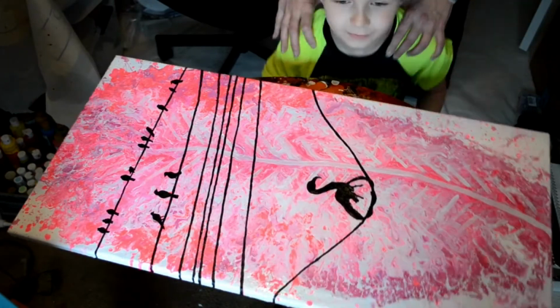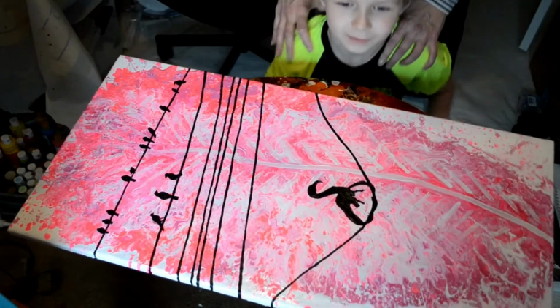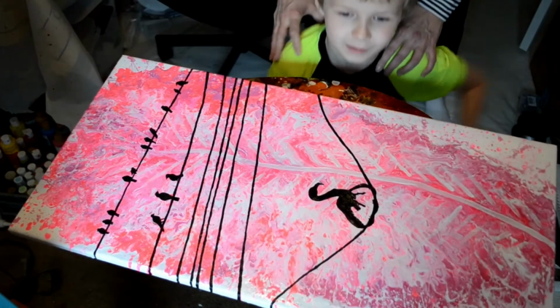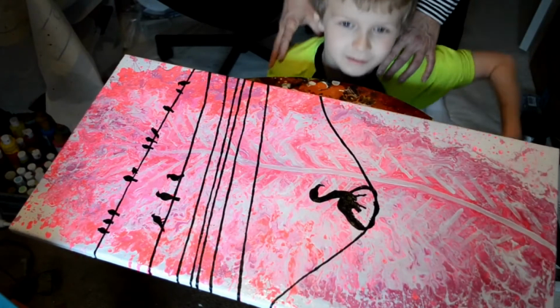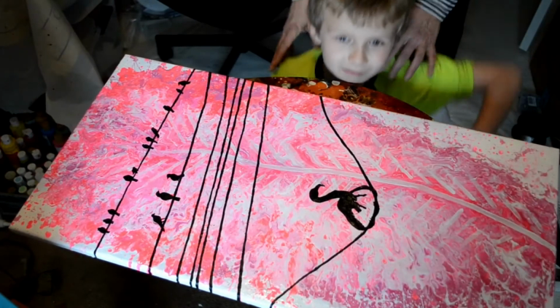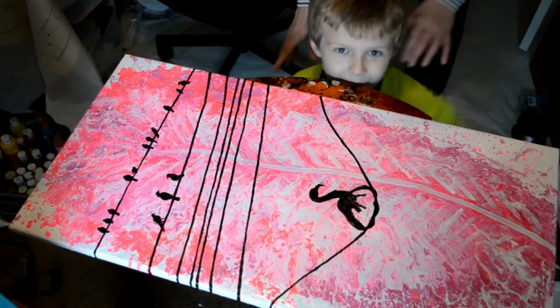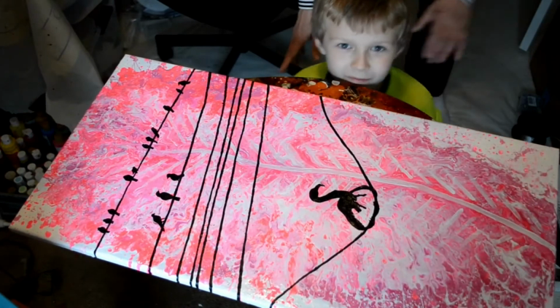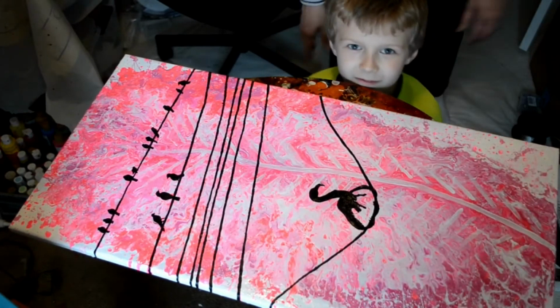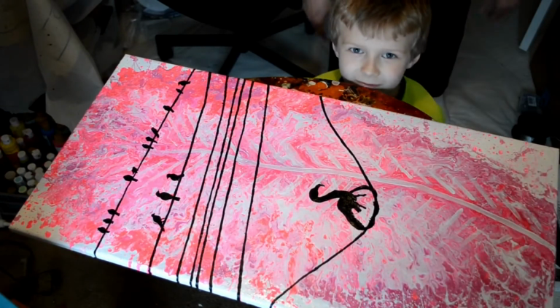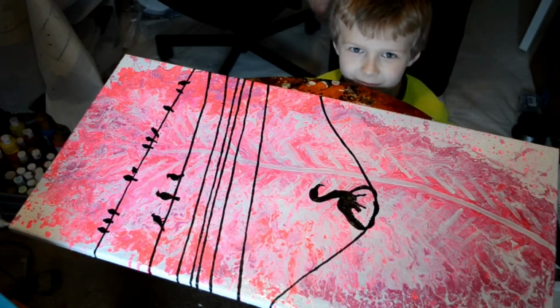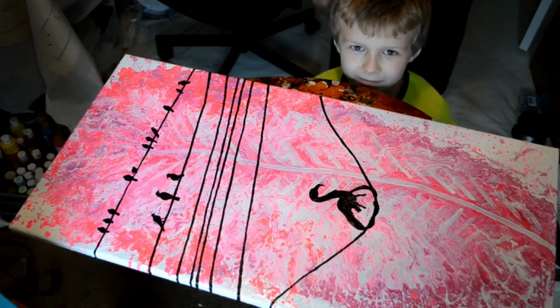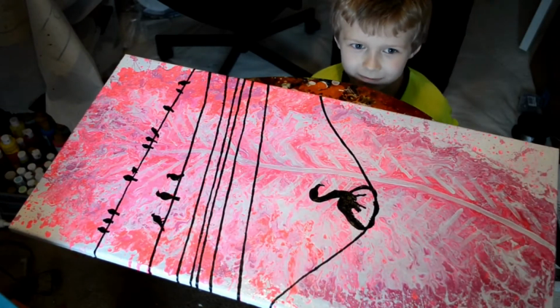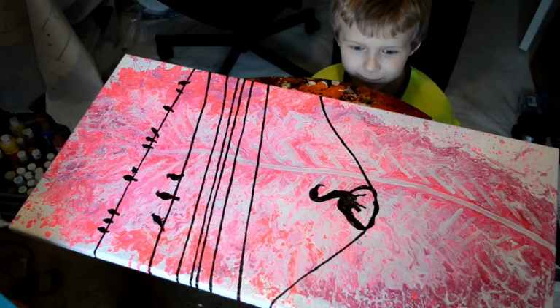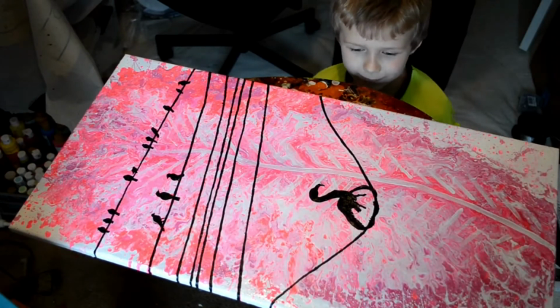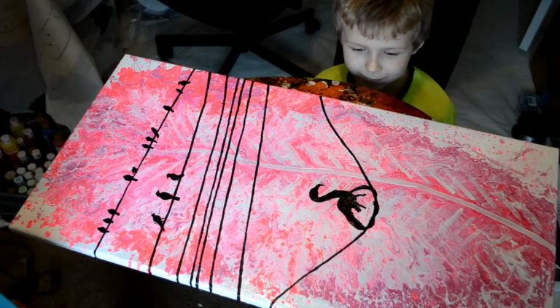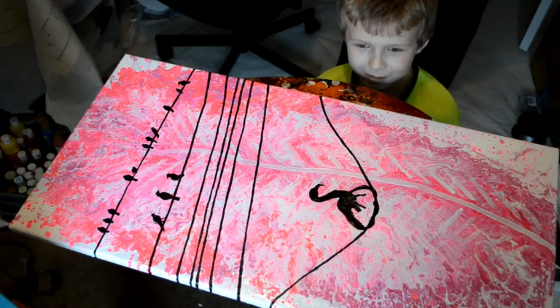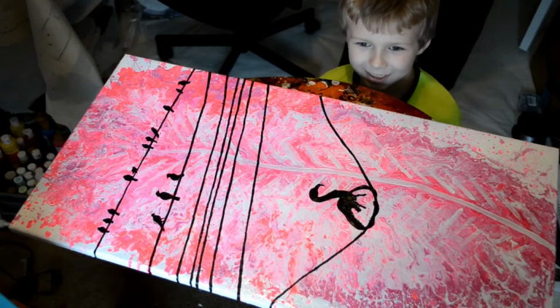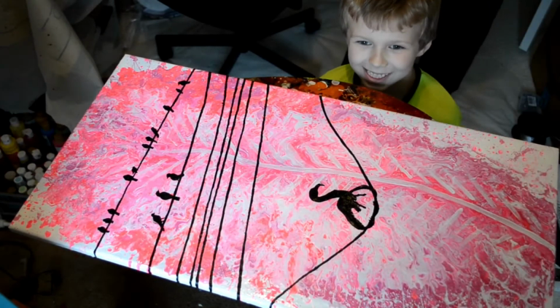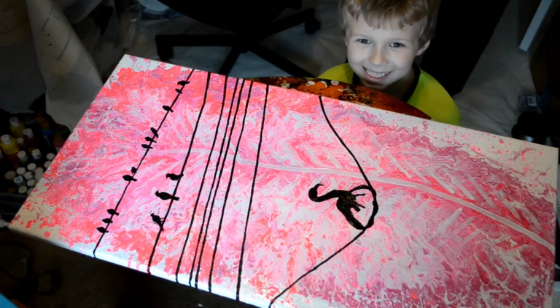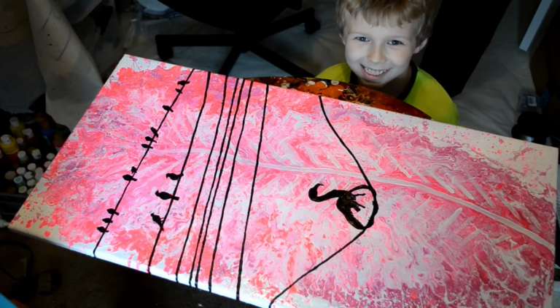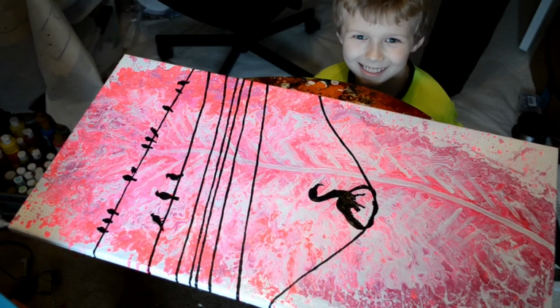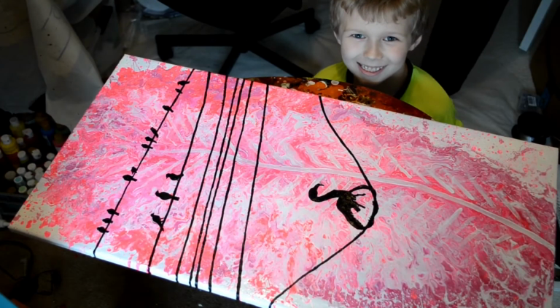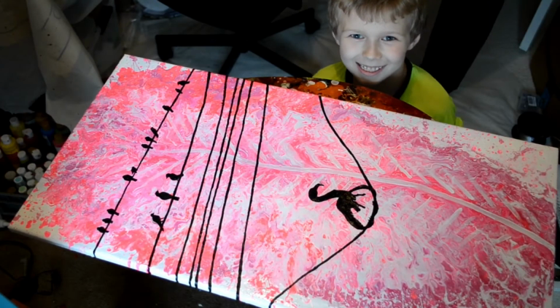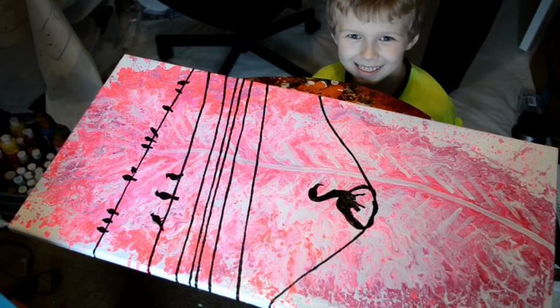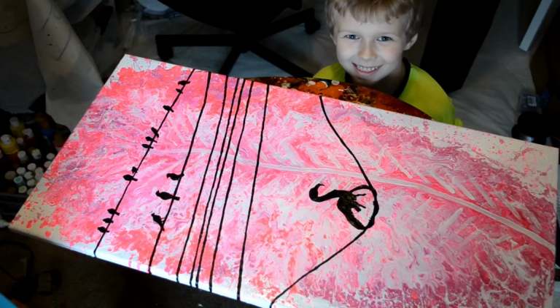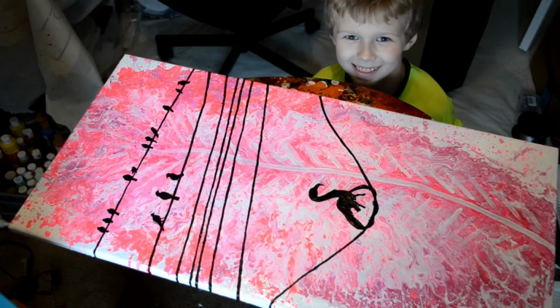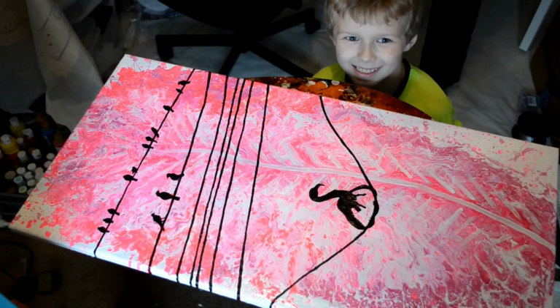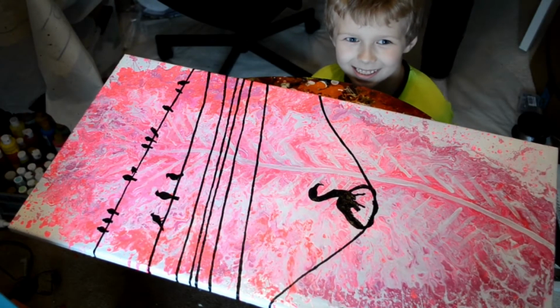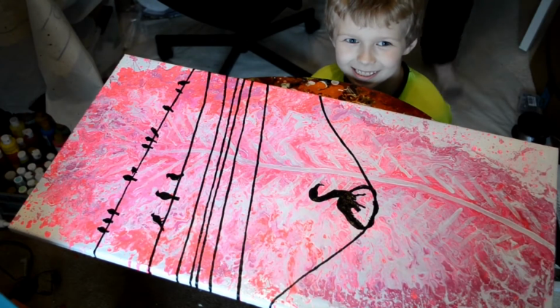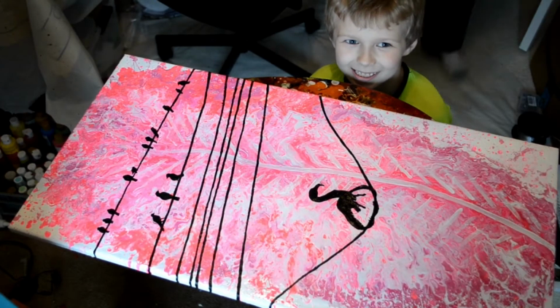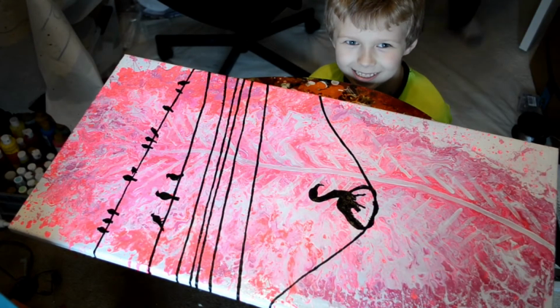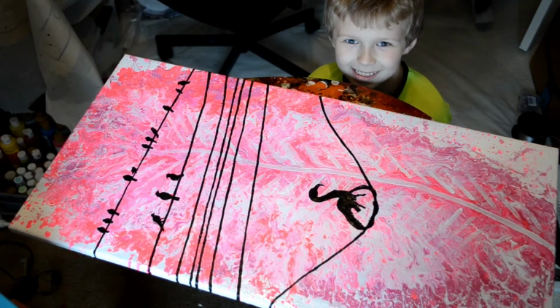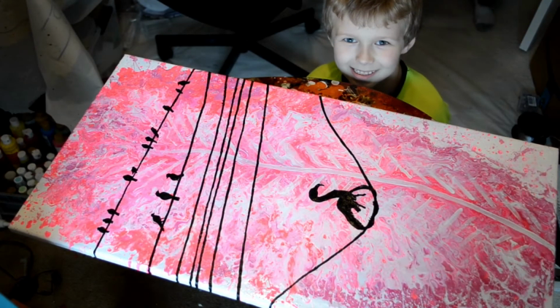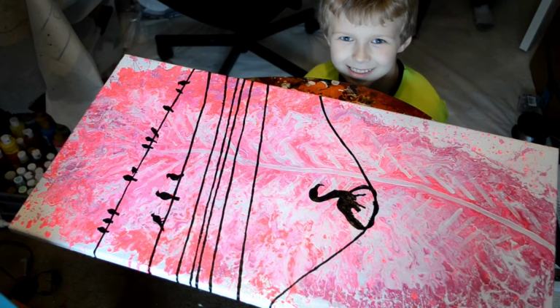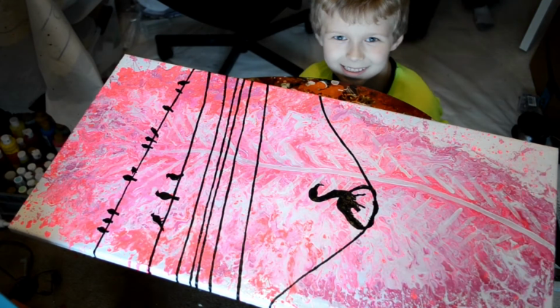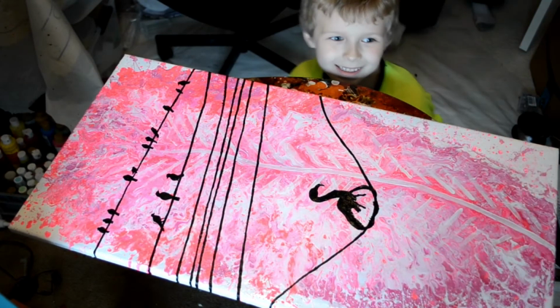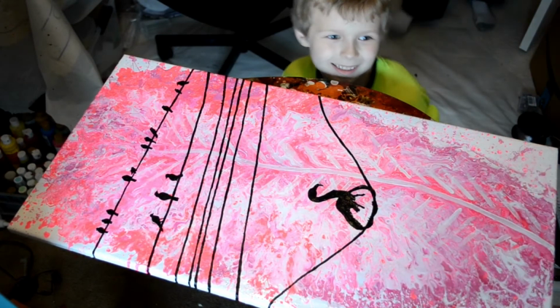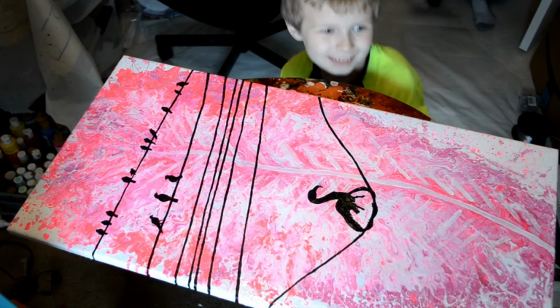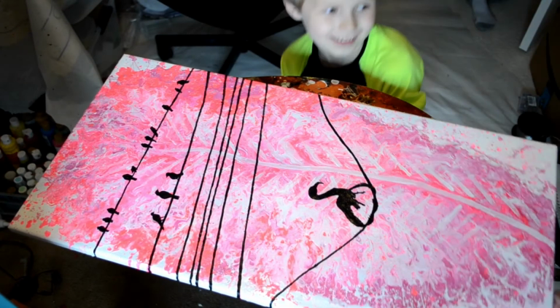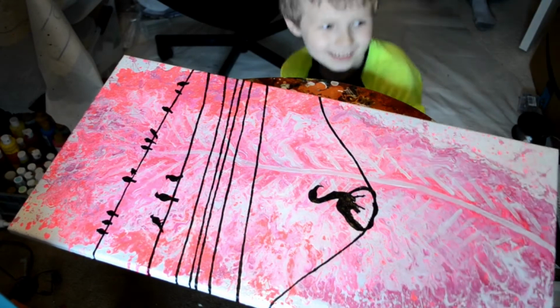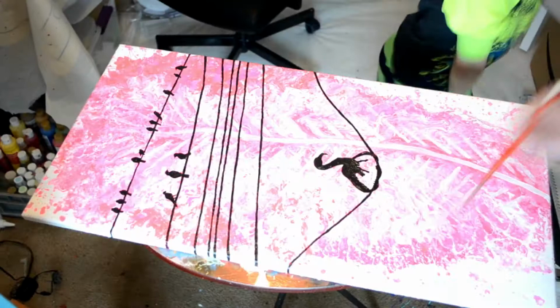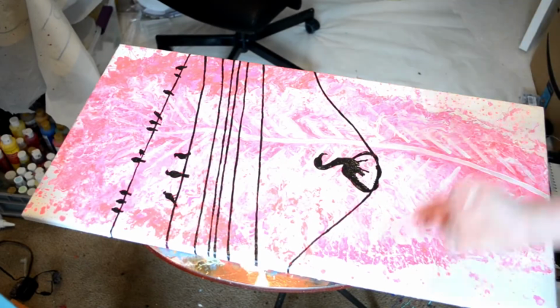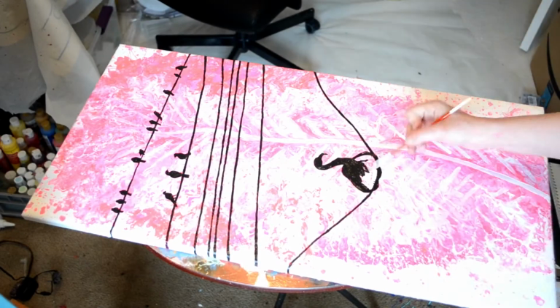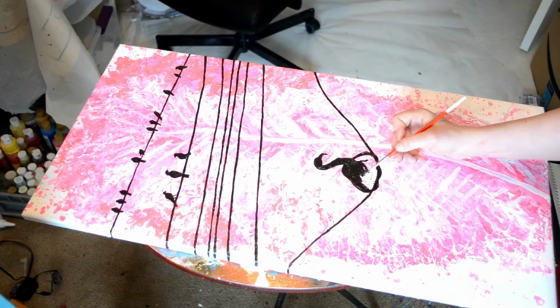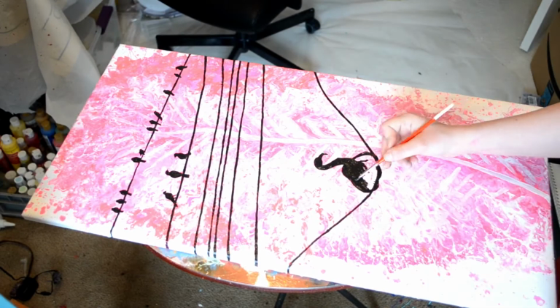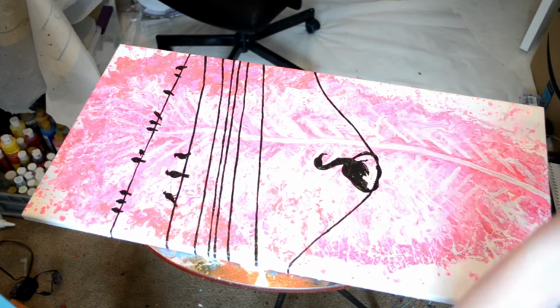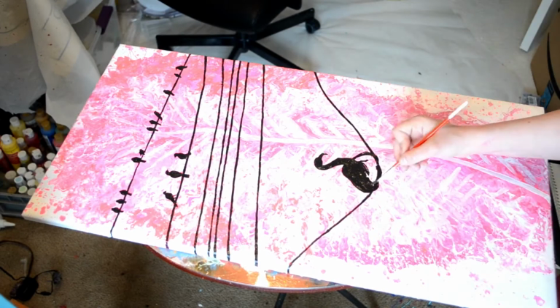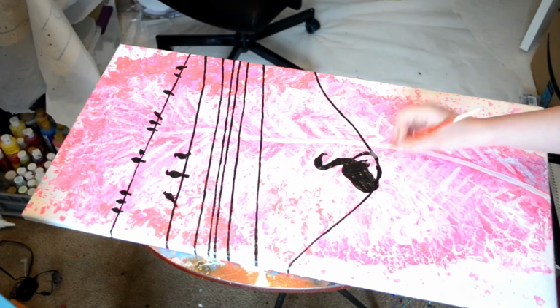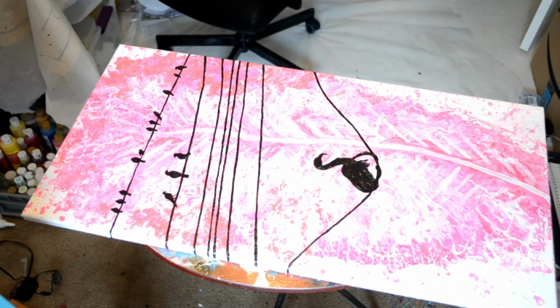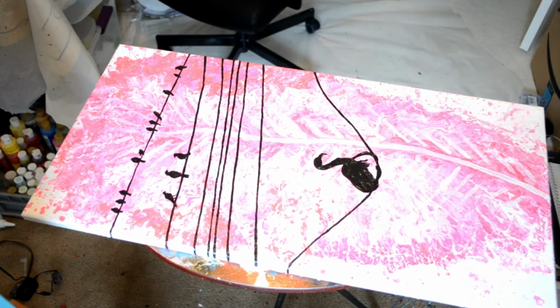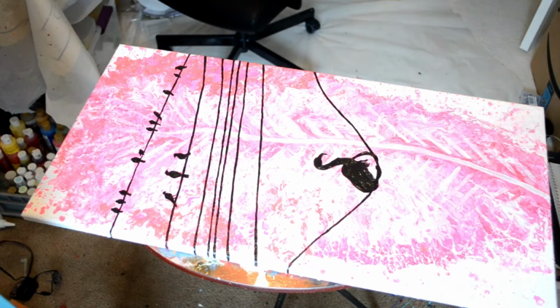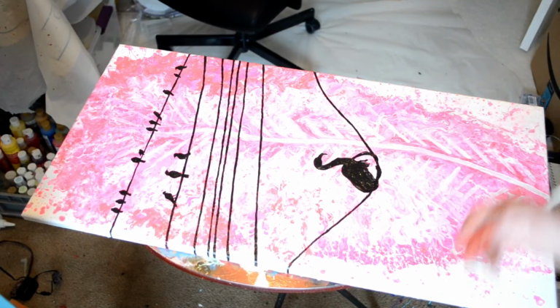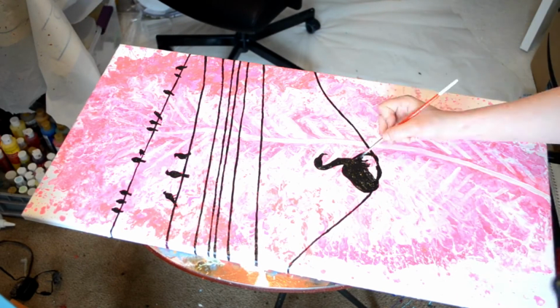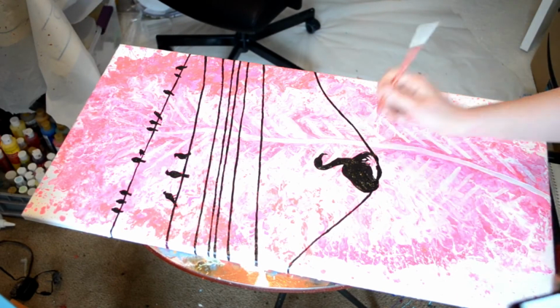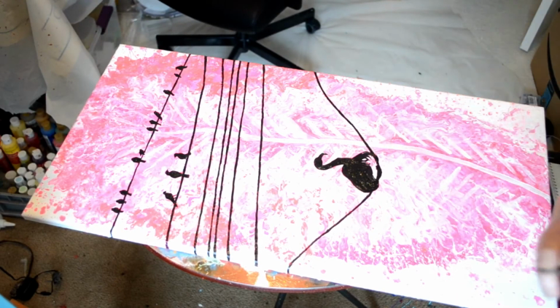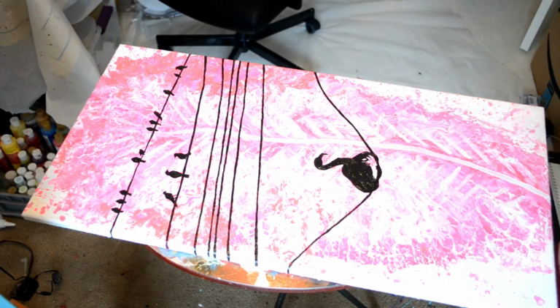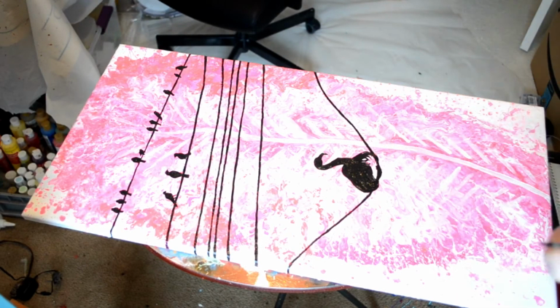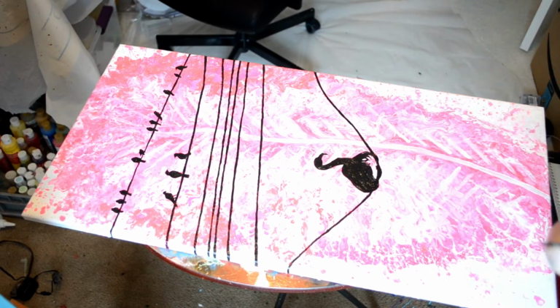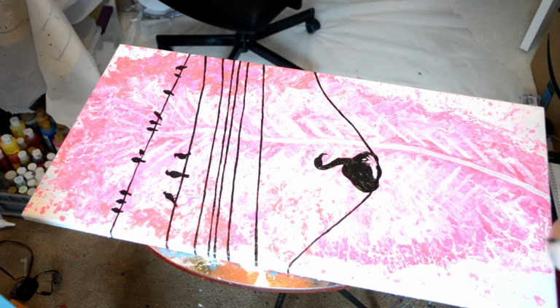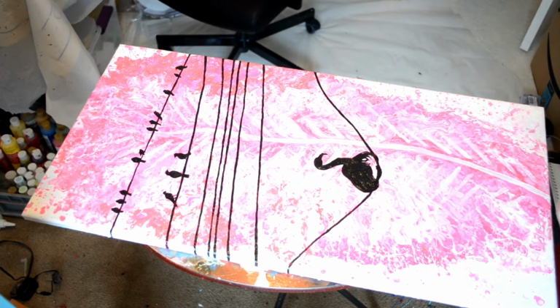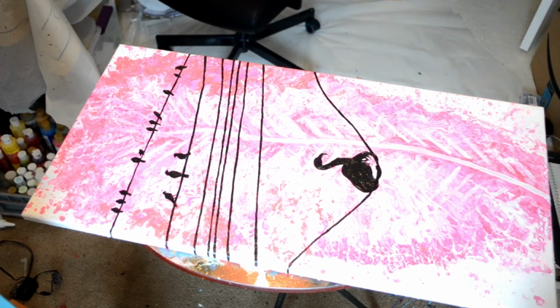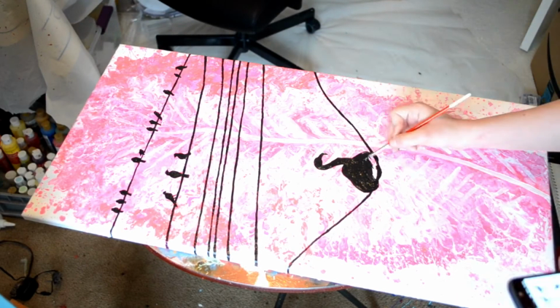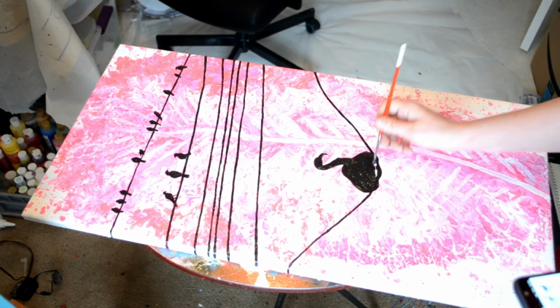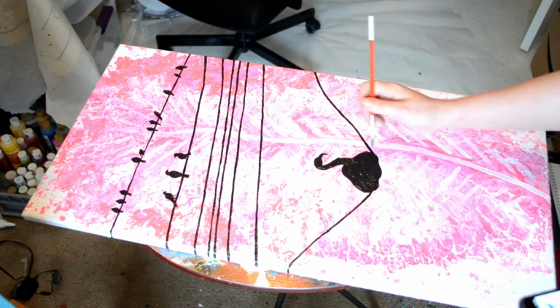Real quick — this is my son Landon. He was standing there talking to me and he wanted to photobomb my video, so I let him.